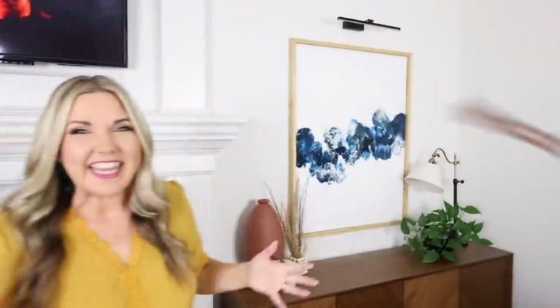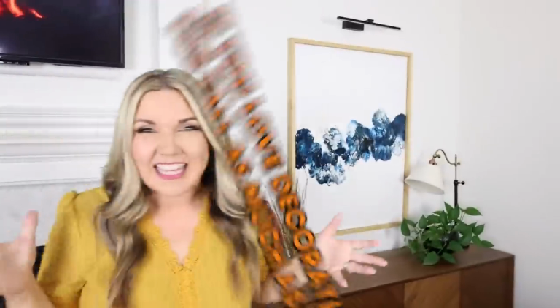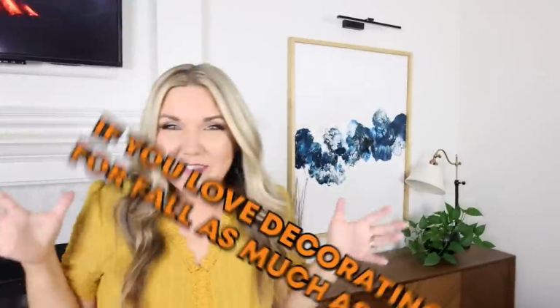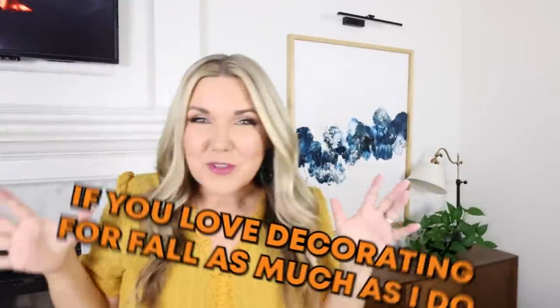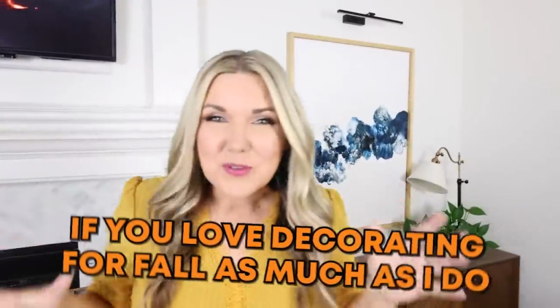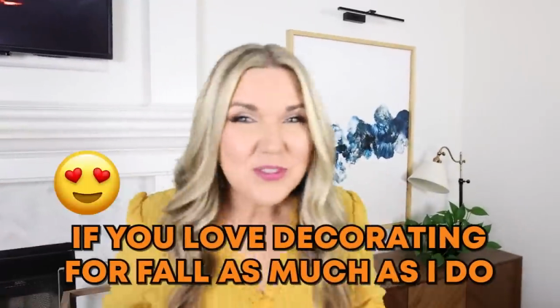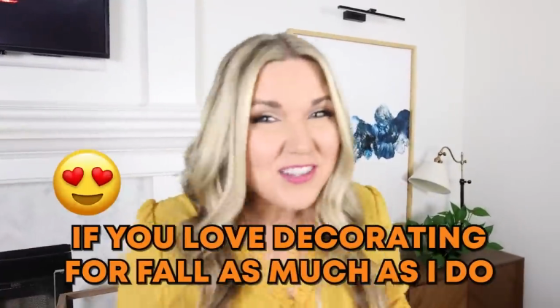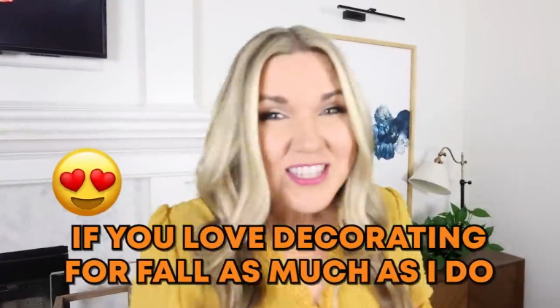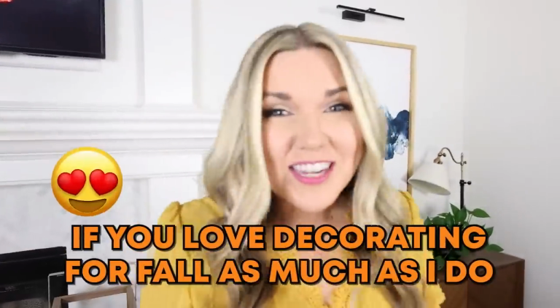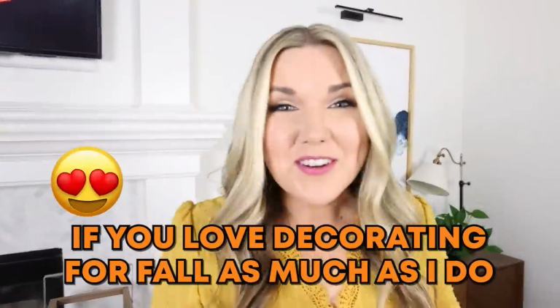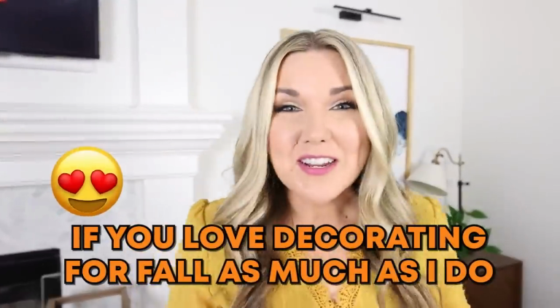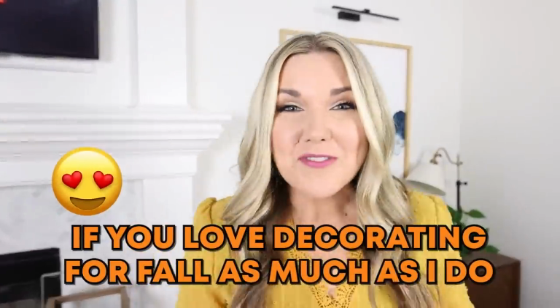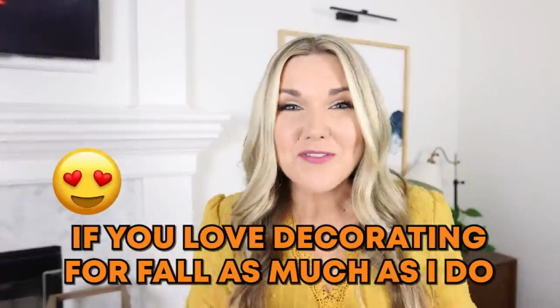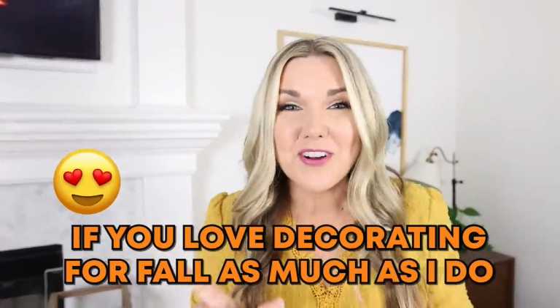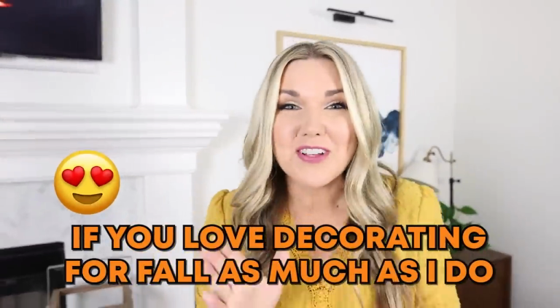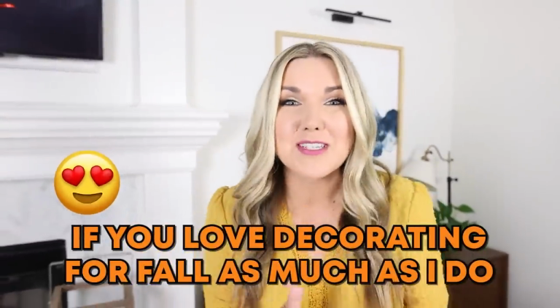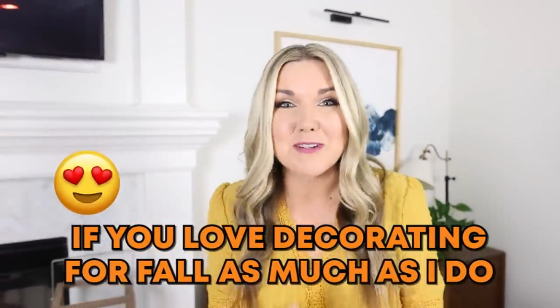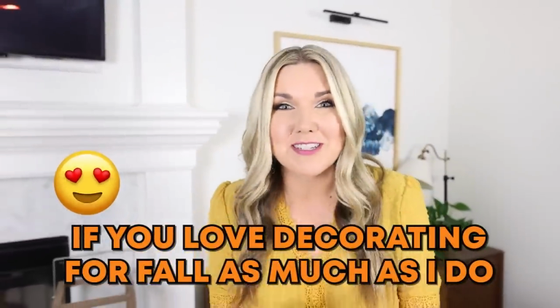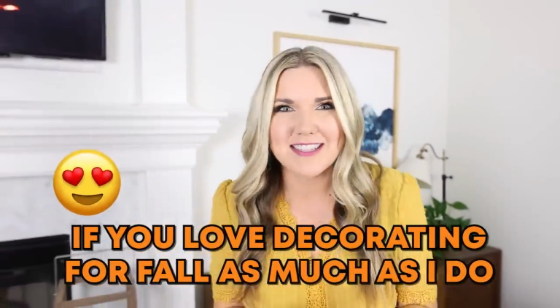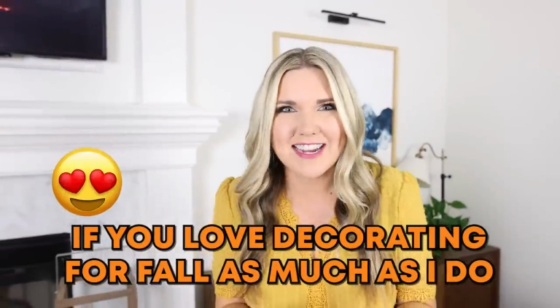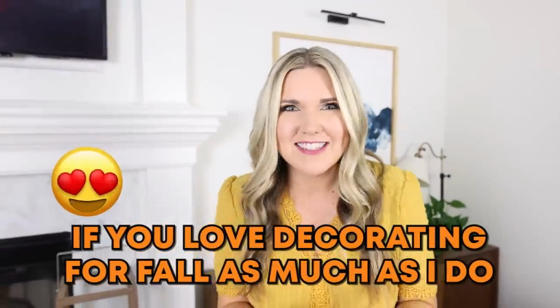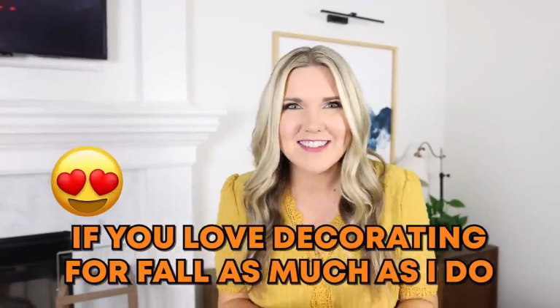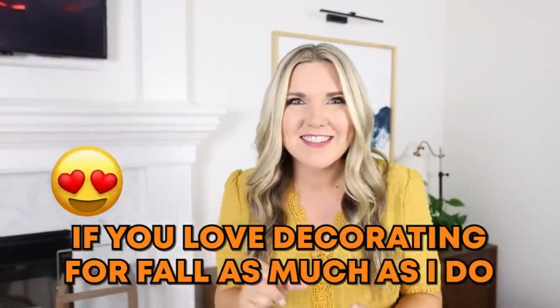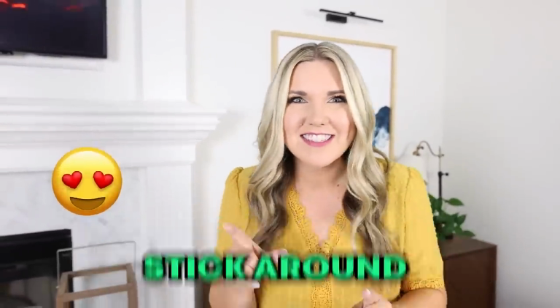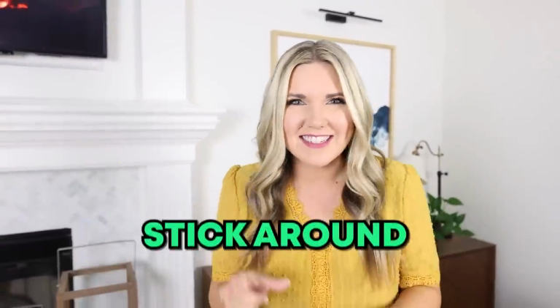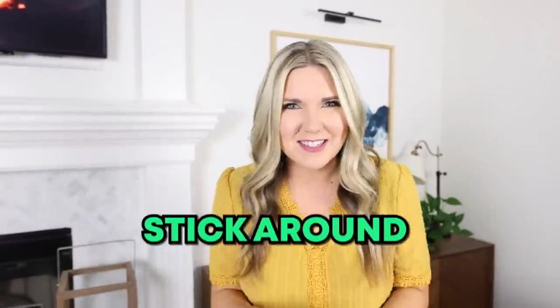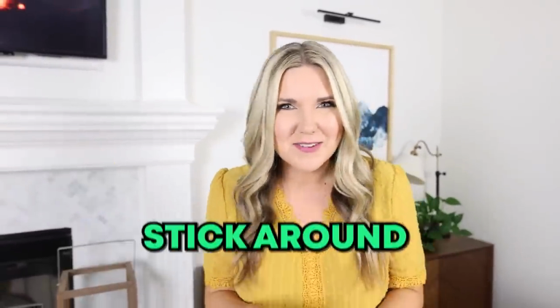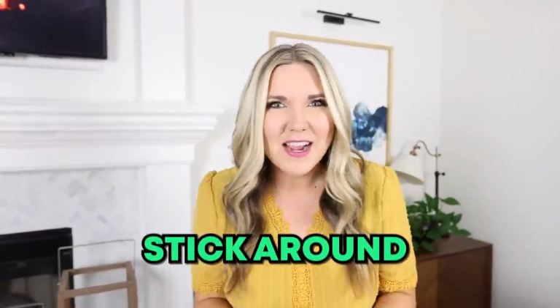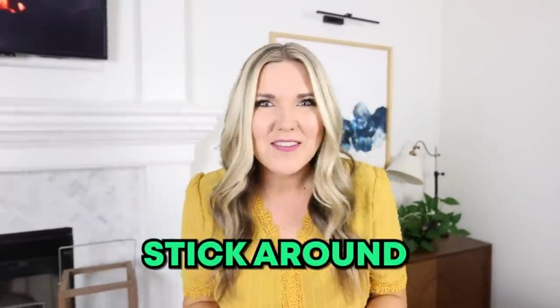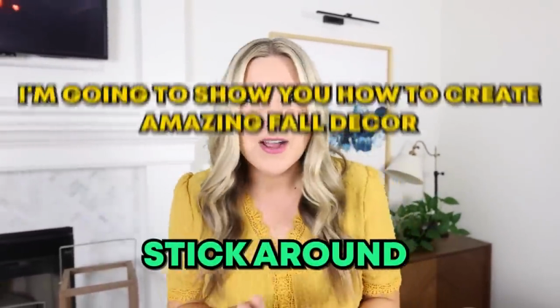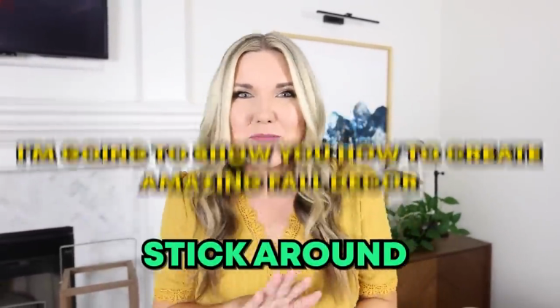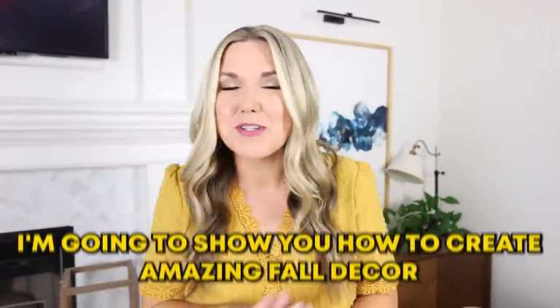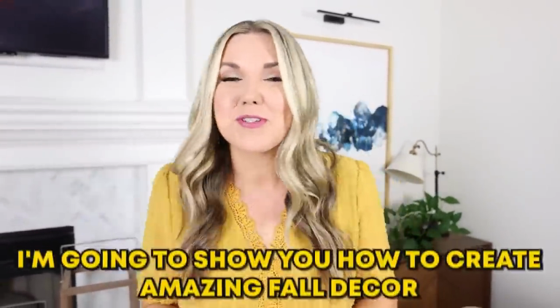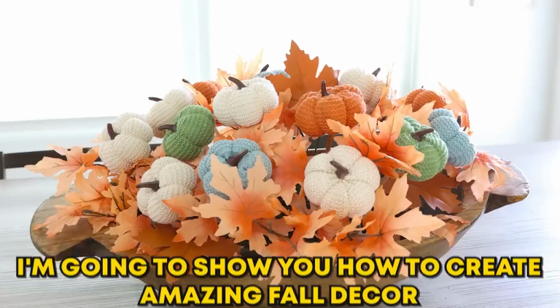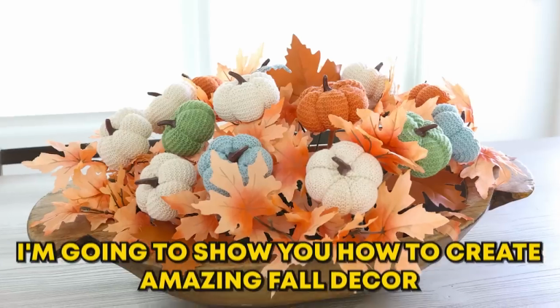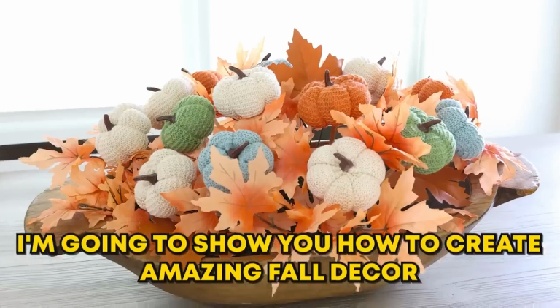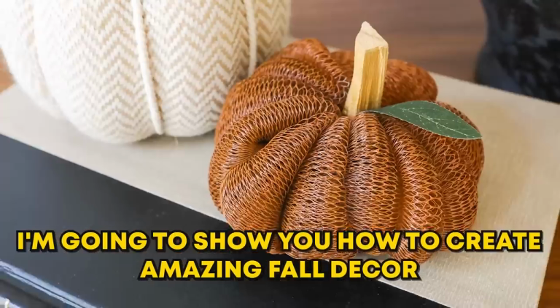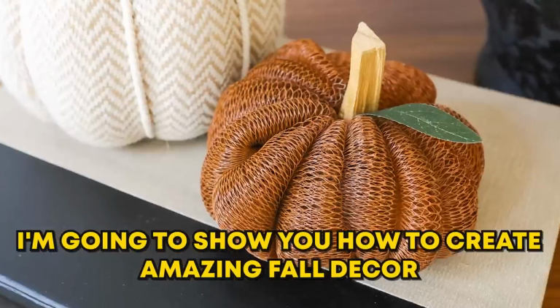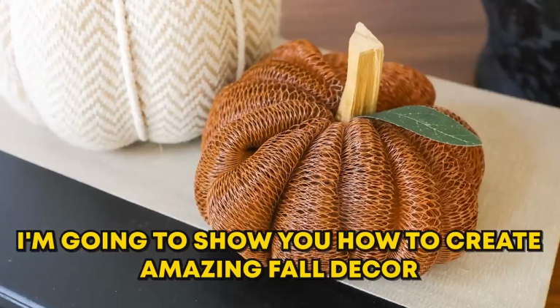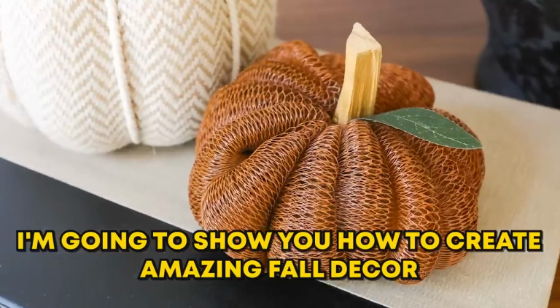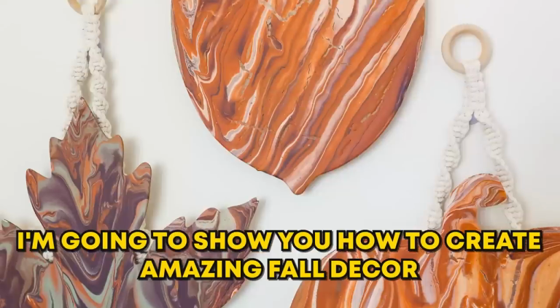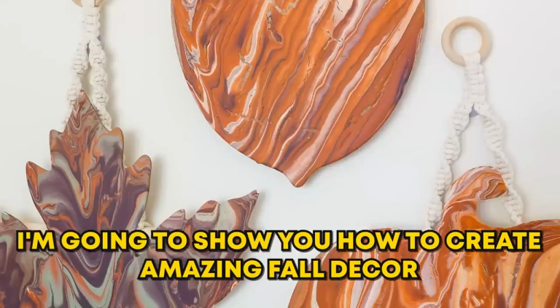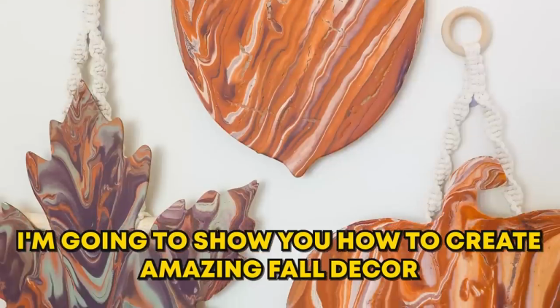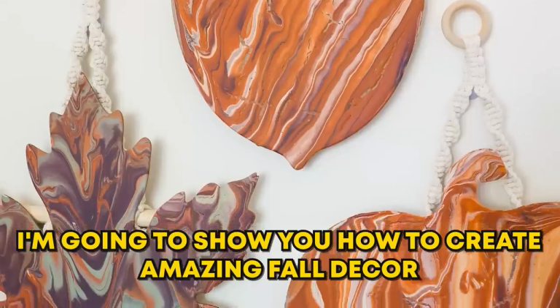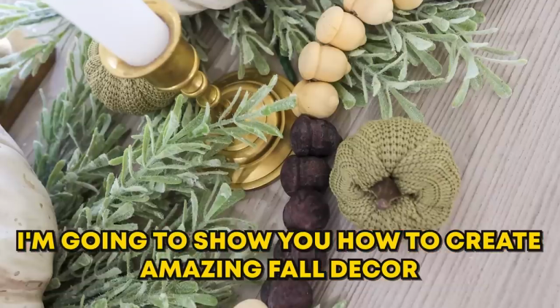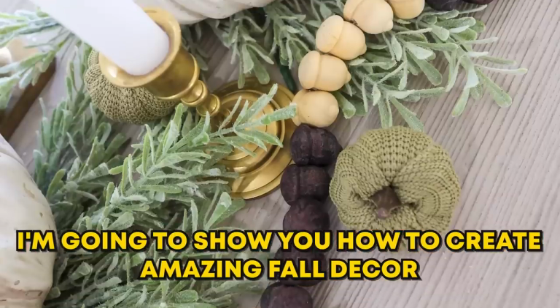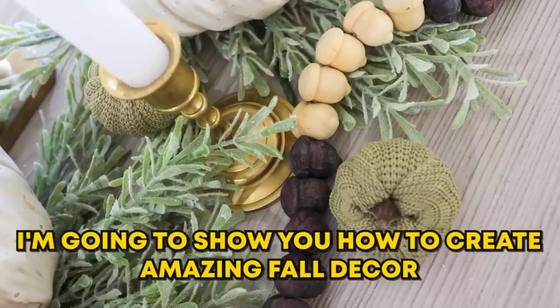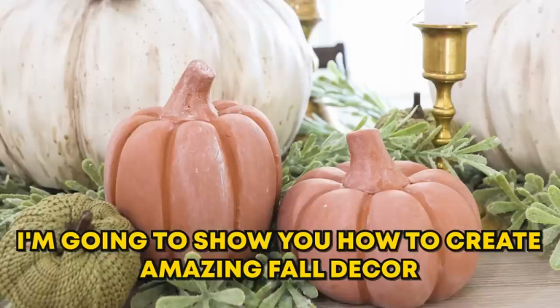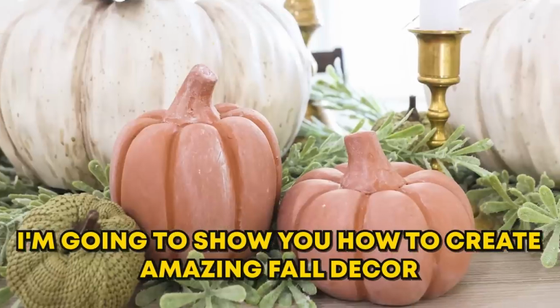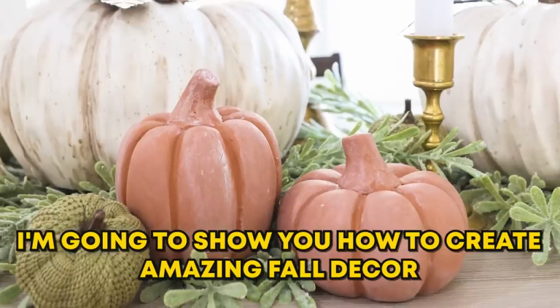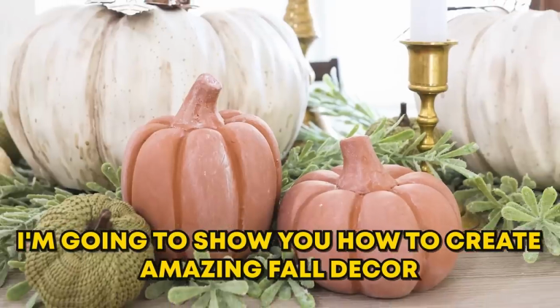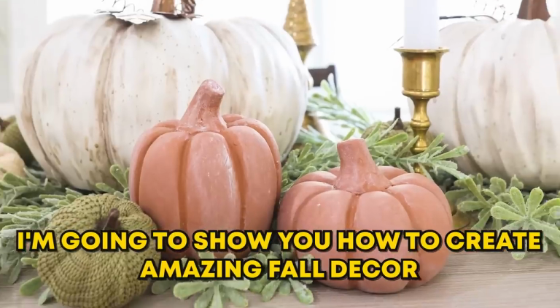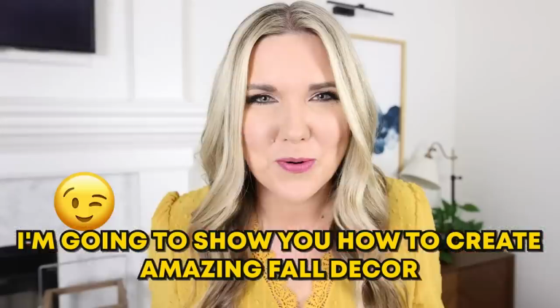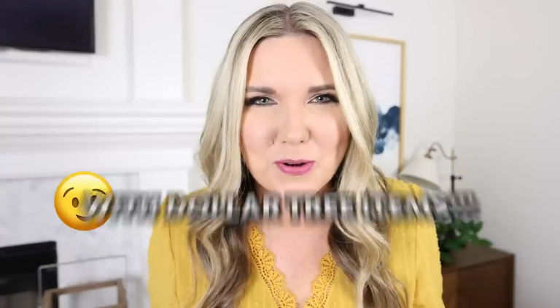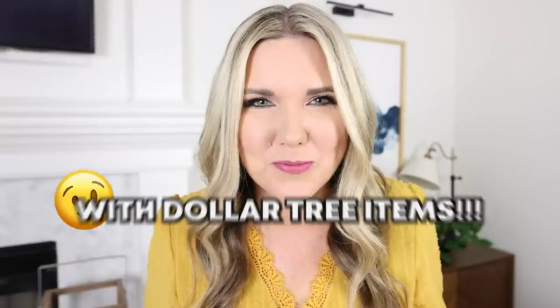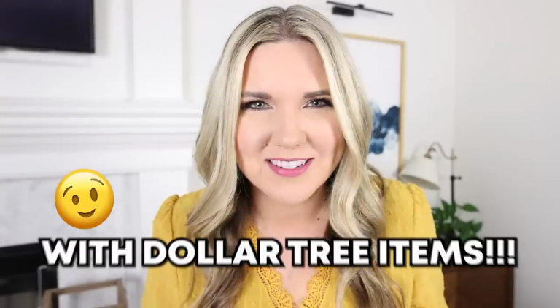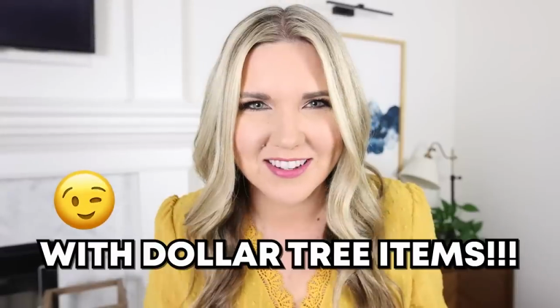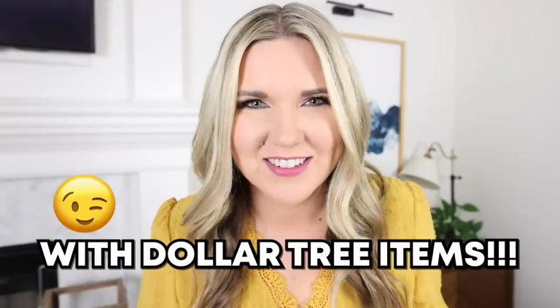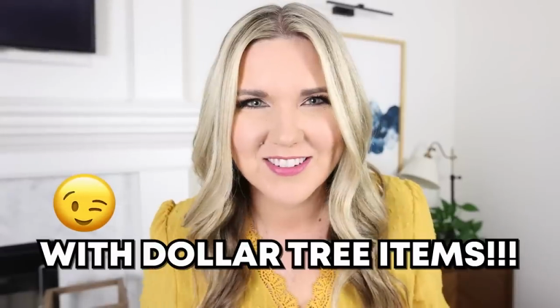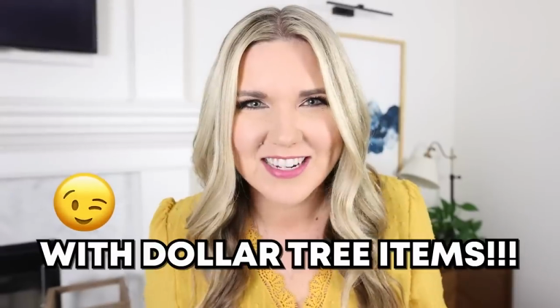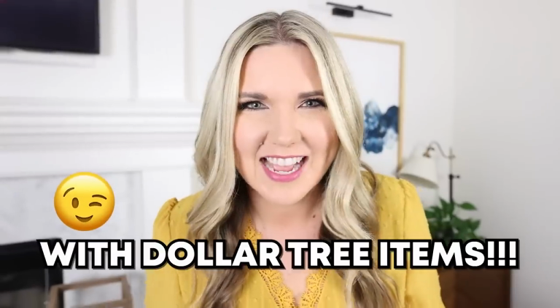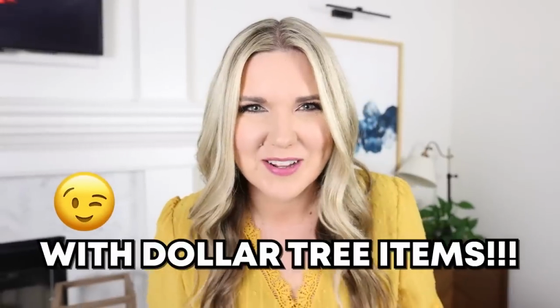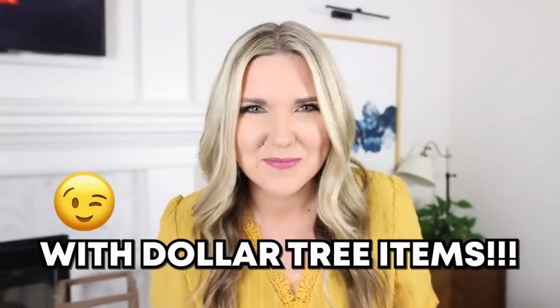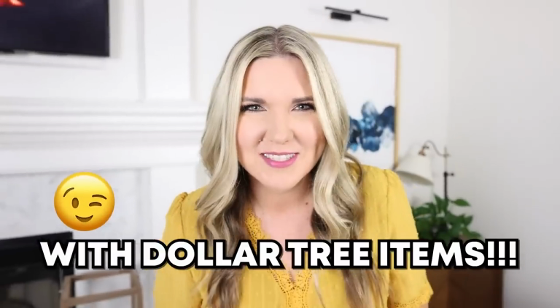If you love decorating for fall as much as I do, stick around. I want to show you how to create some amazing fall decor with Dollar Tree items.